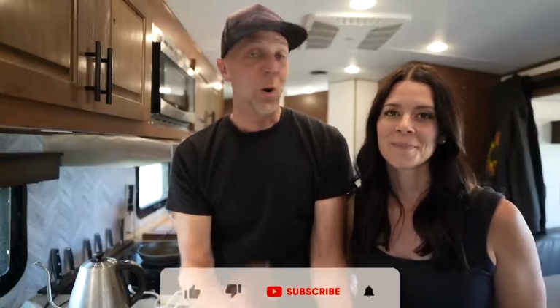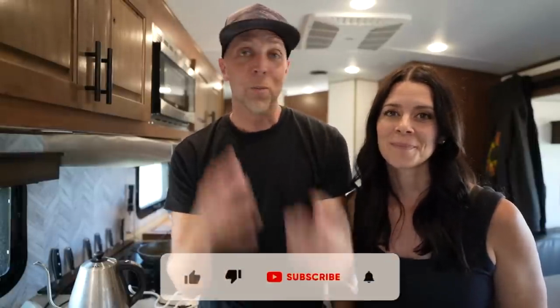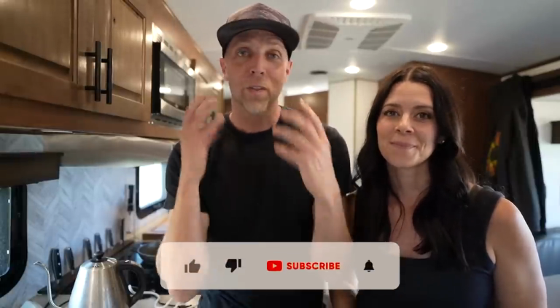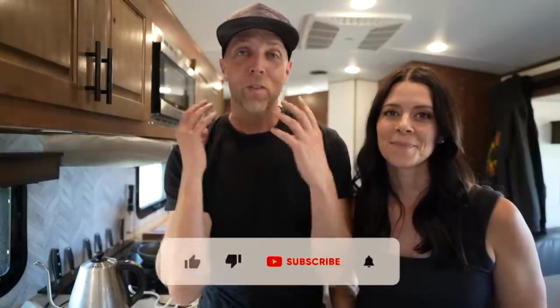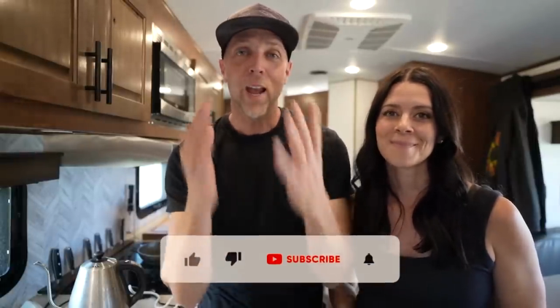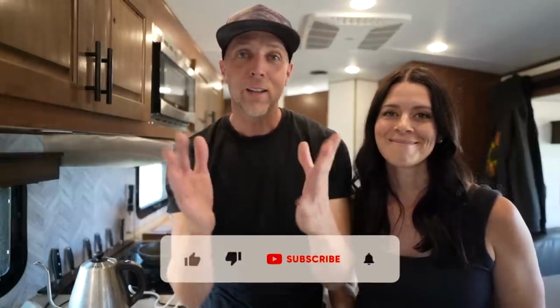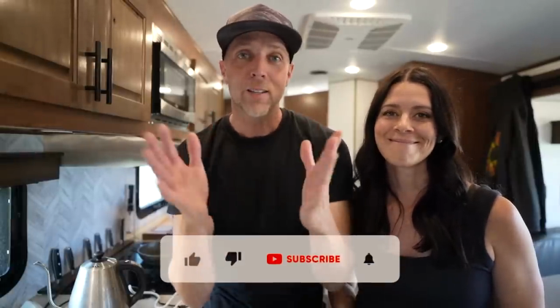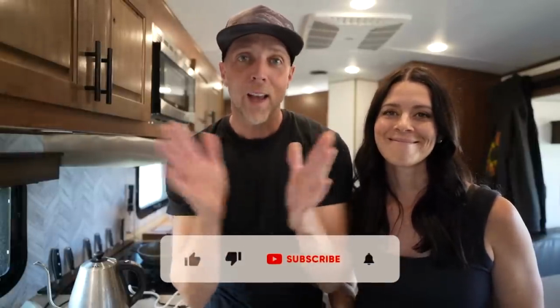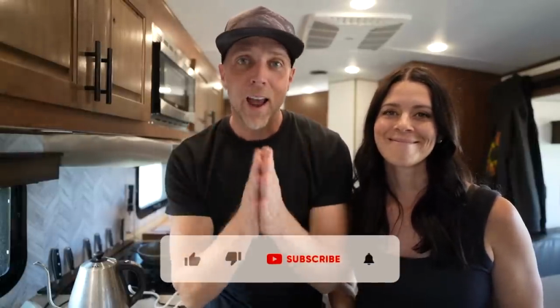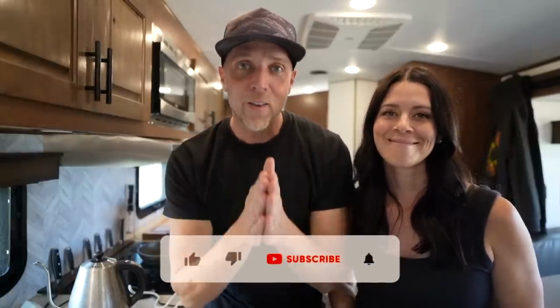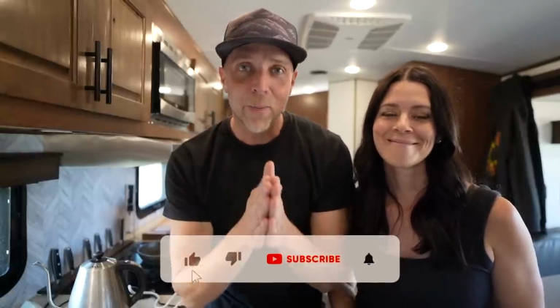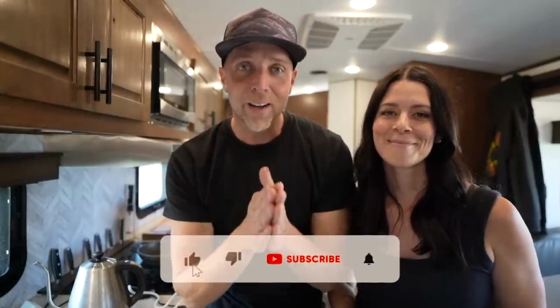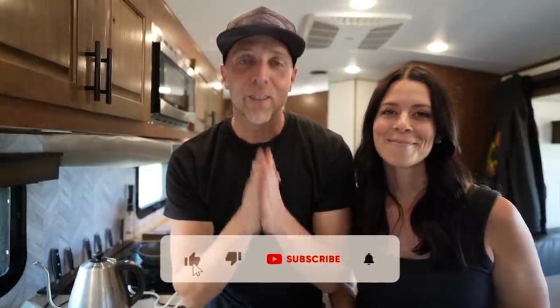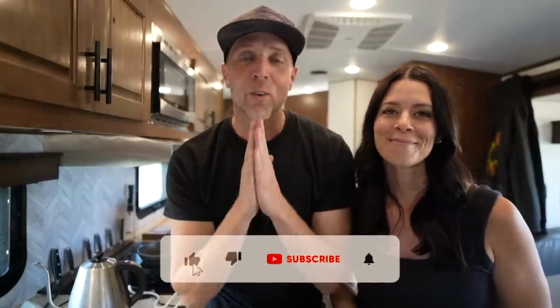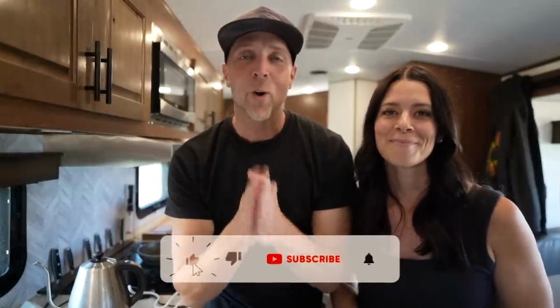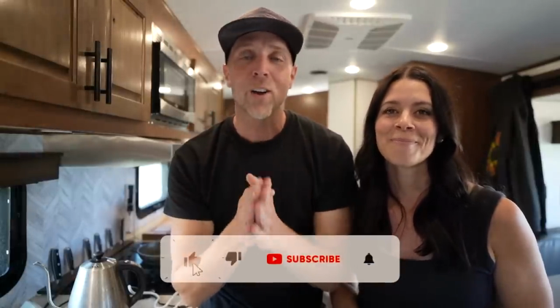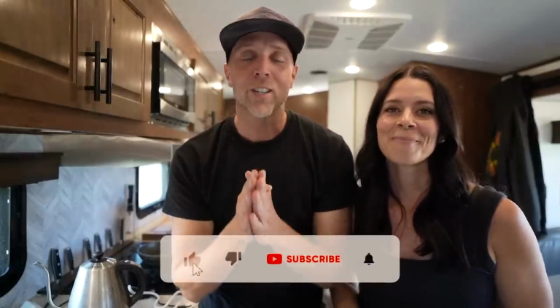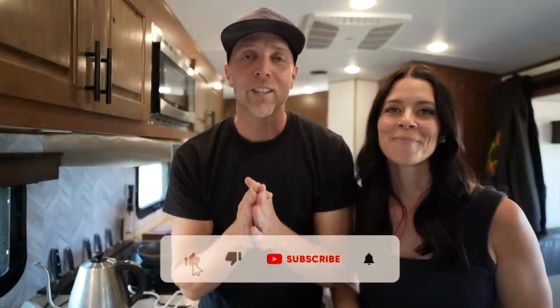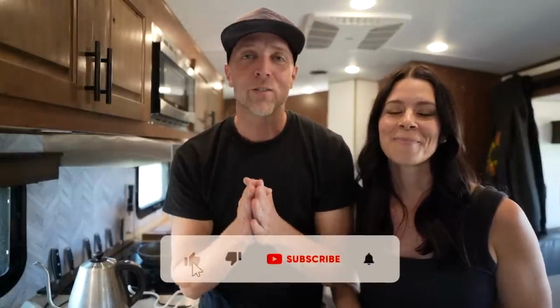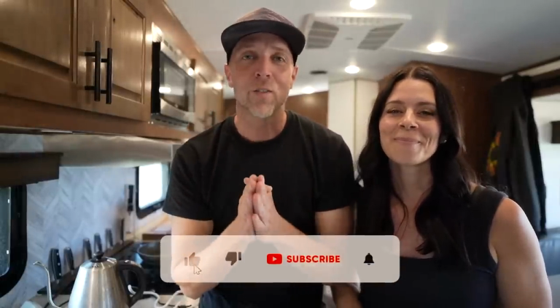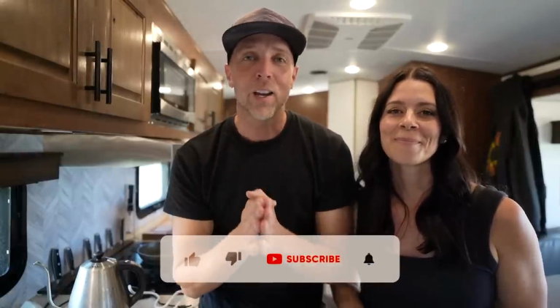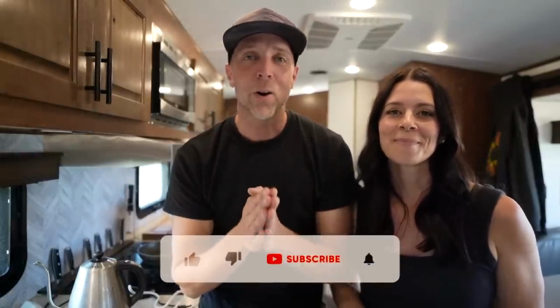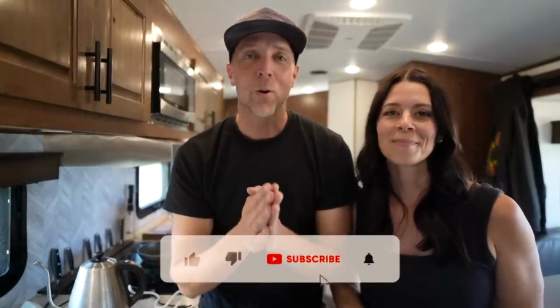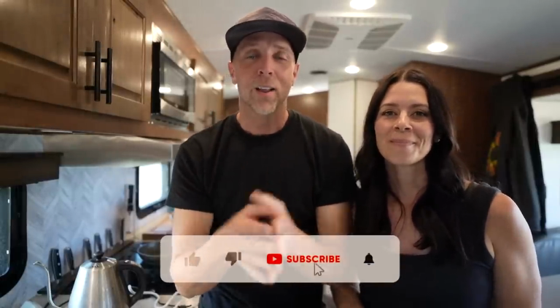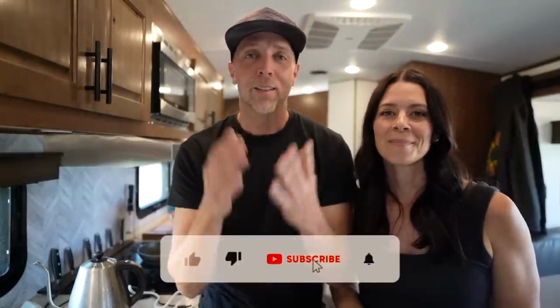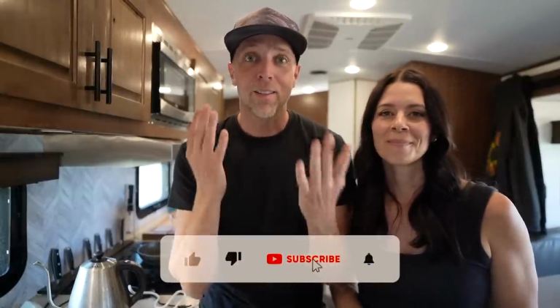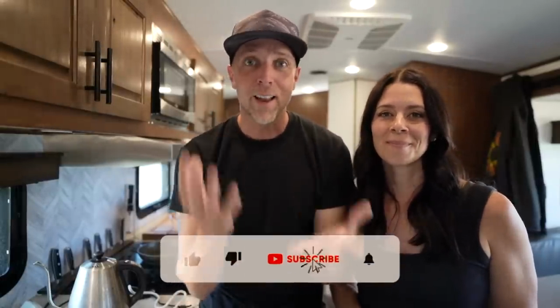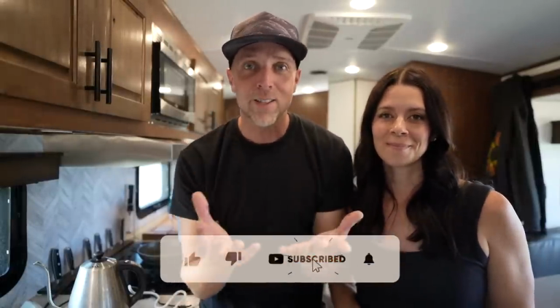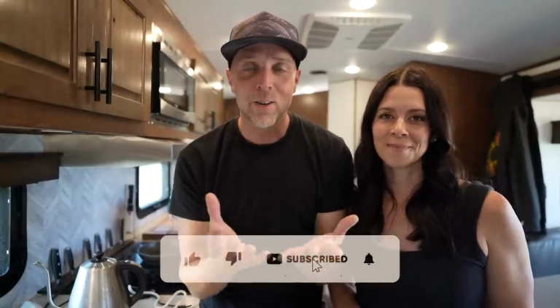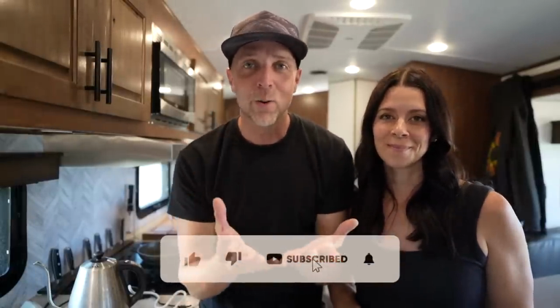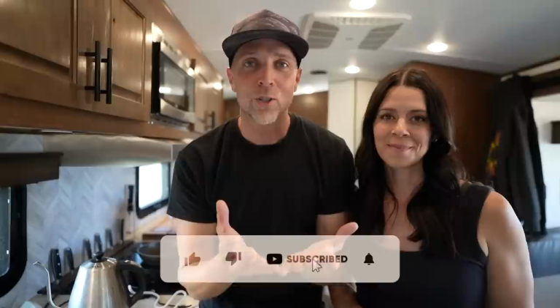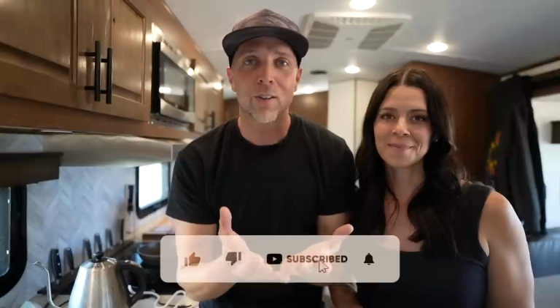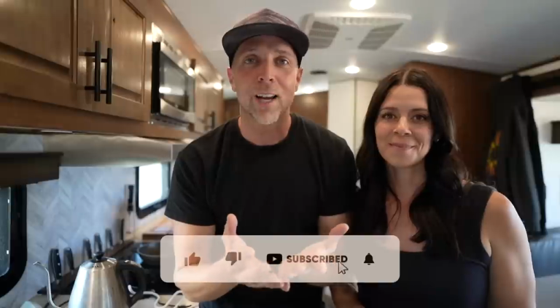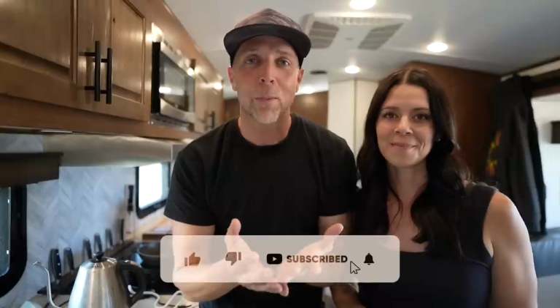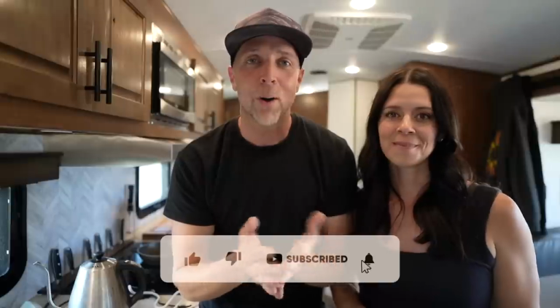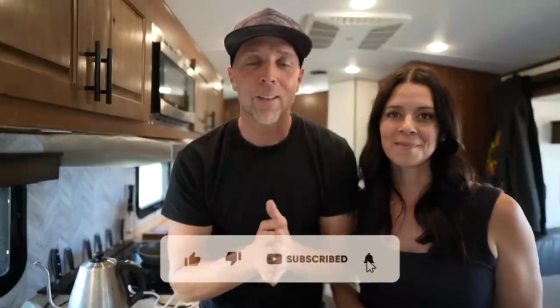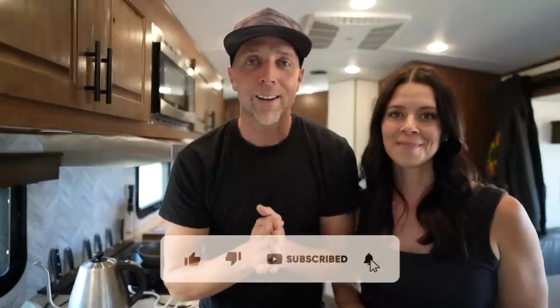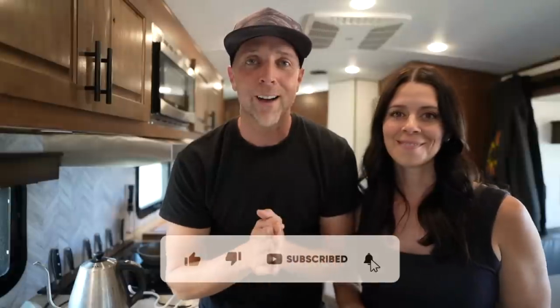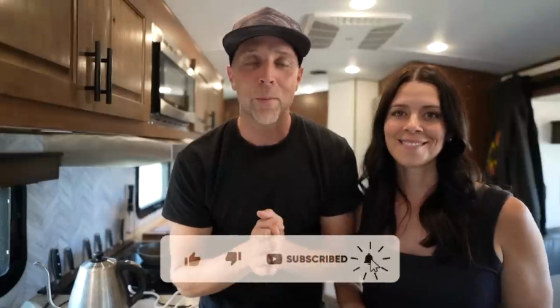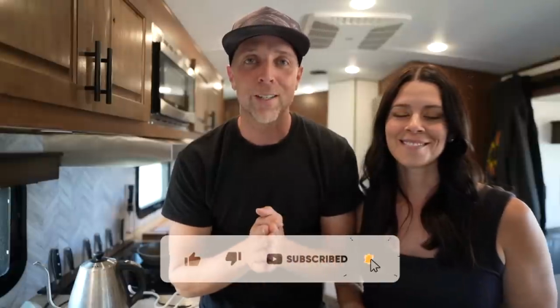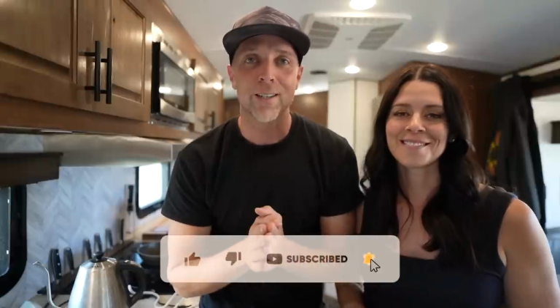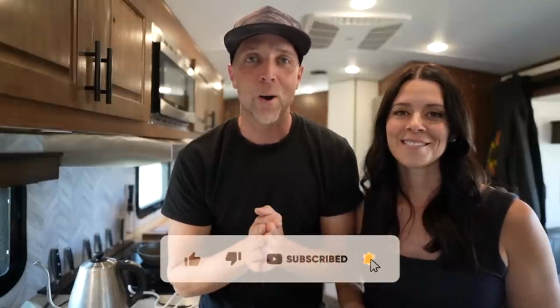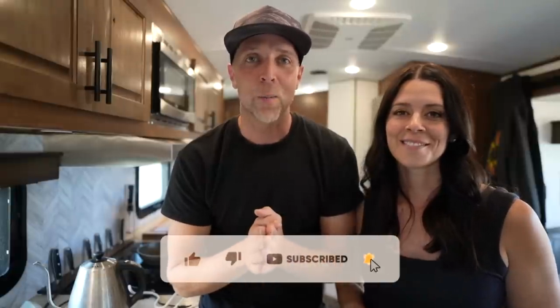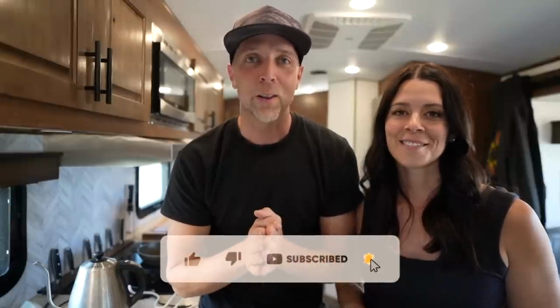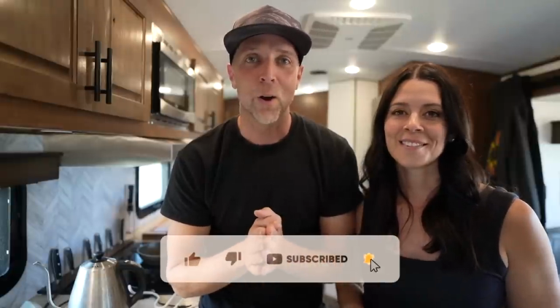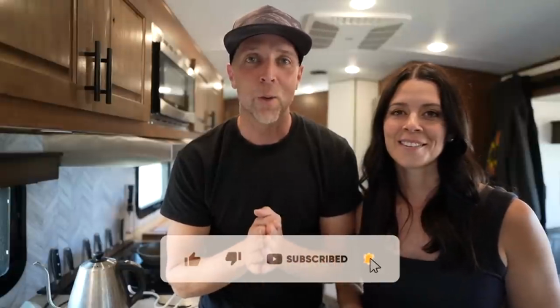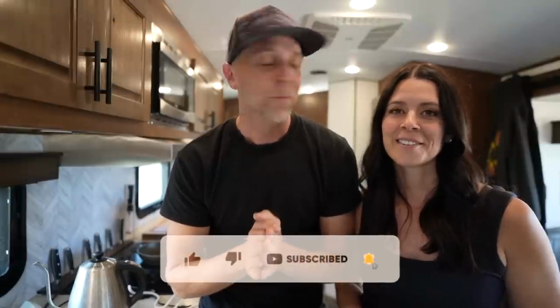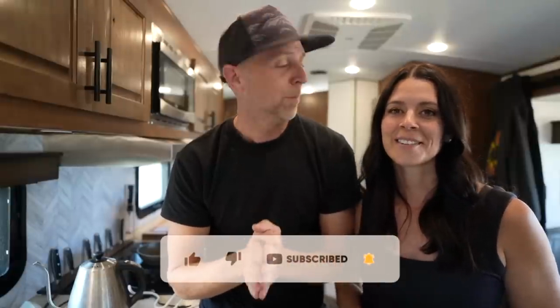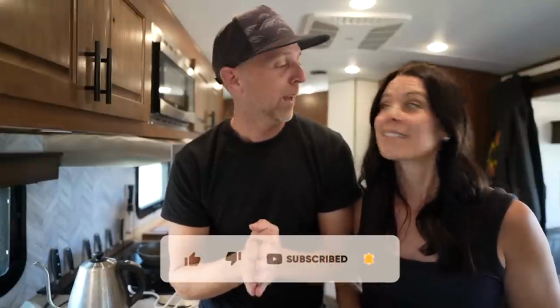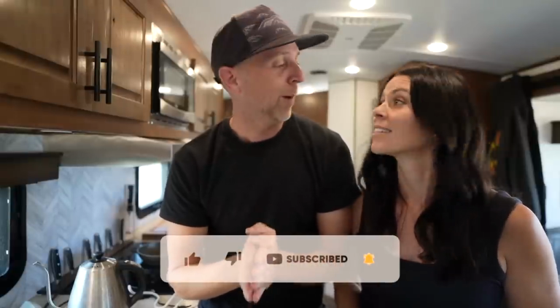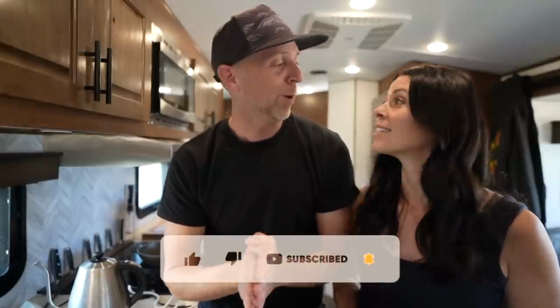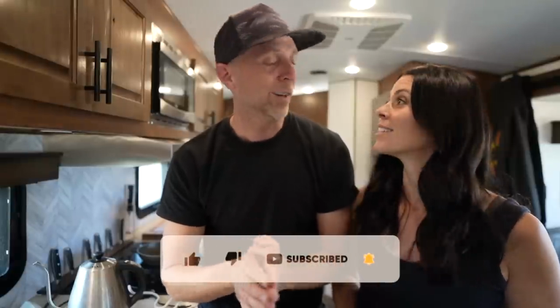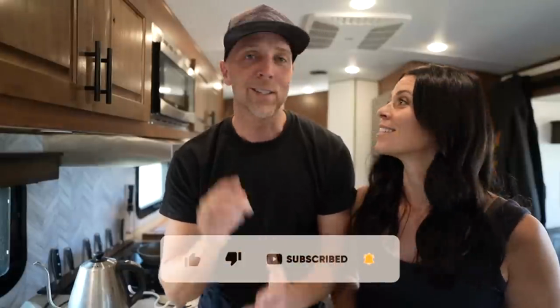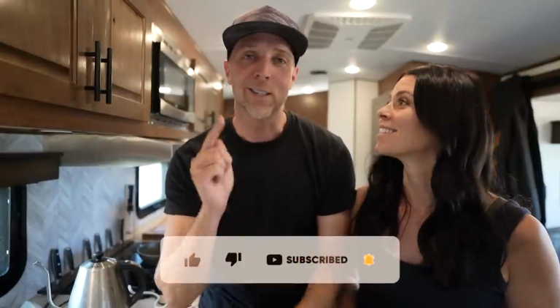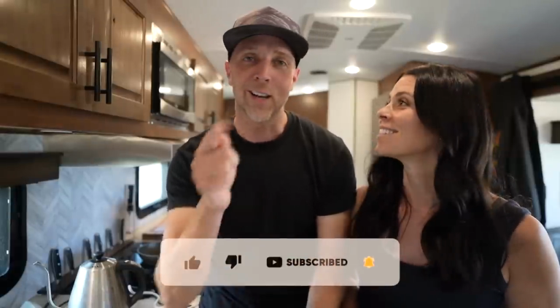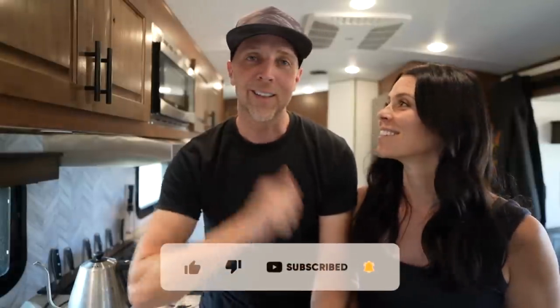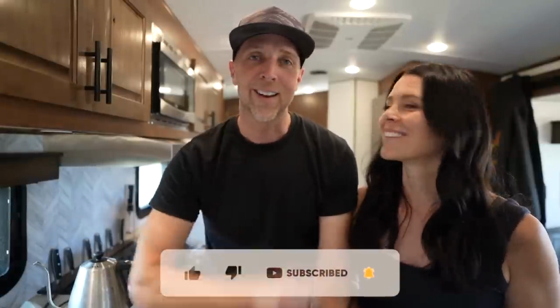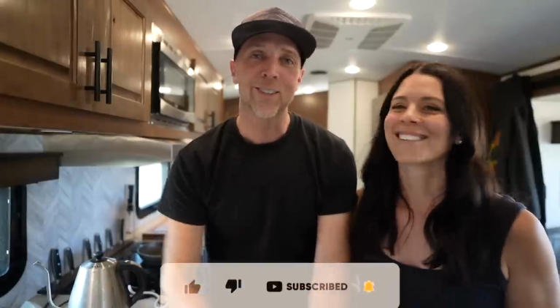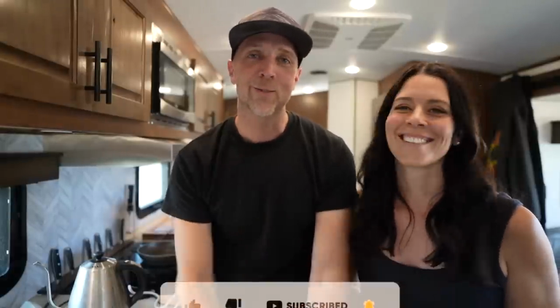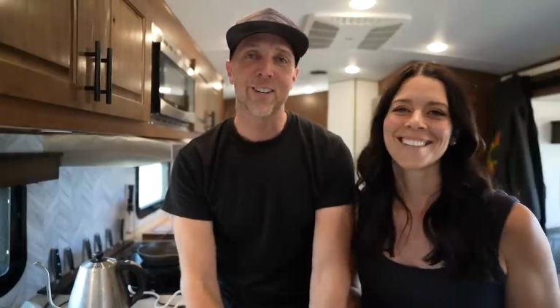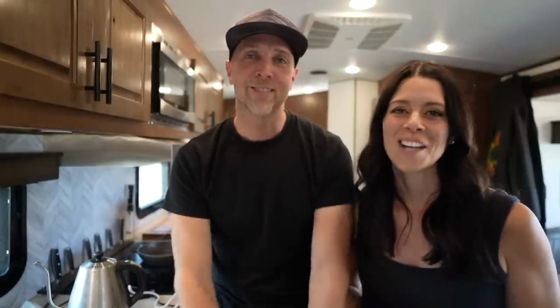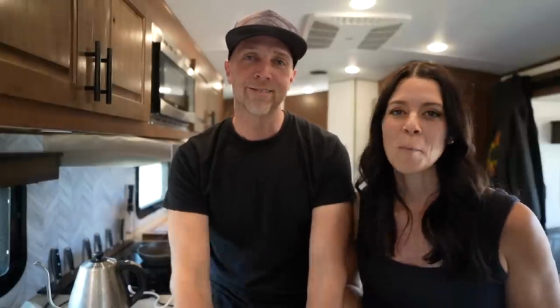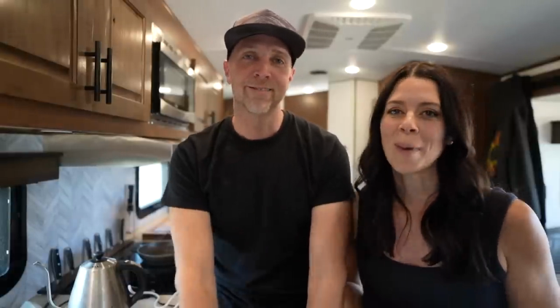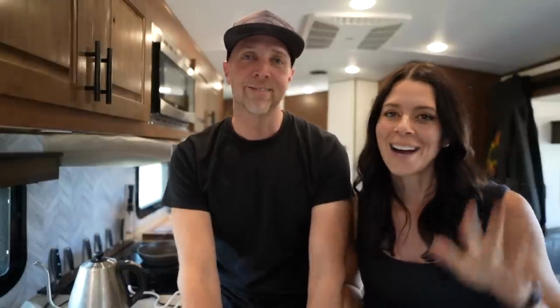Thanks everybody for watching this video. Let us know what you think about it in the comments down below, and we'll see you on the next one. Bye!